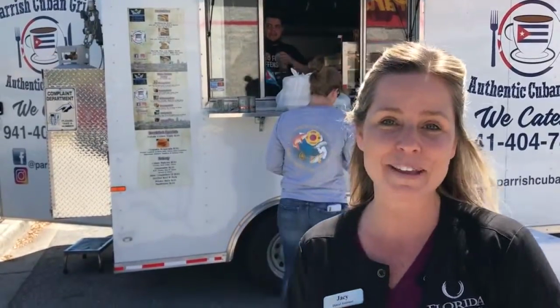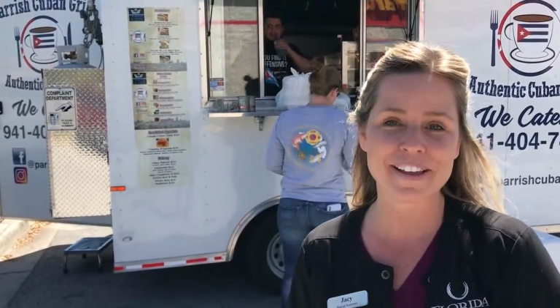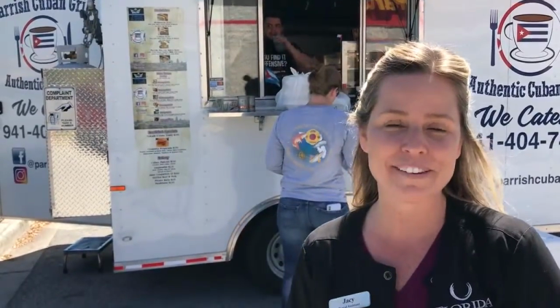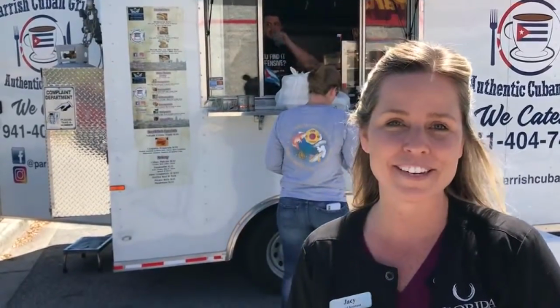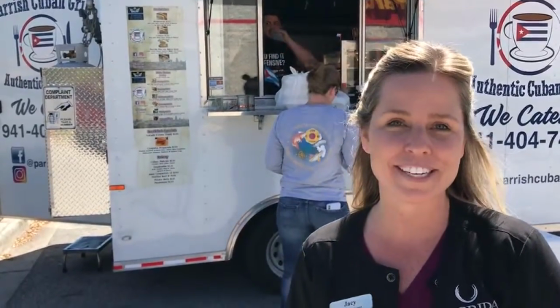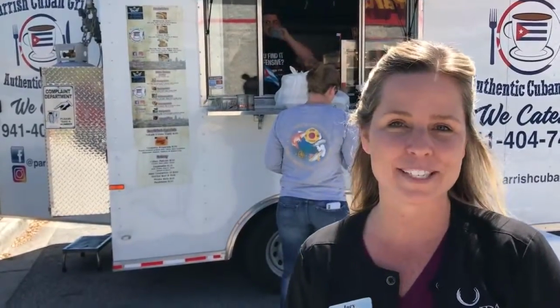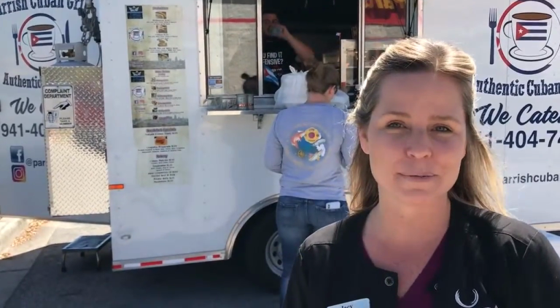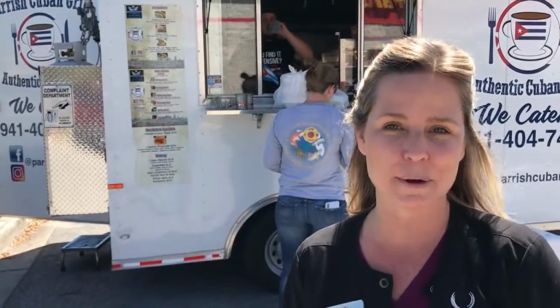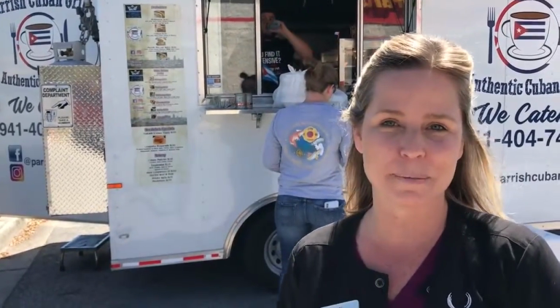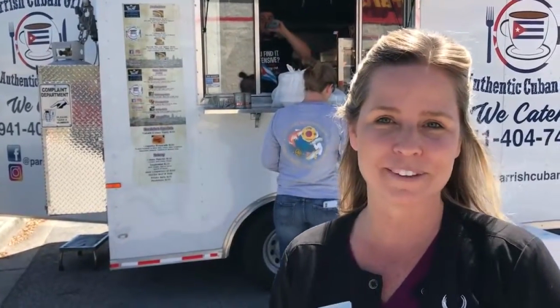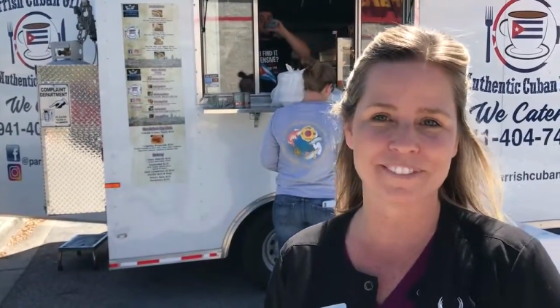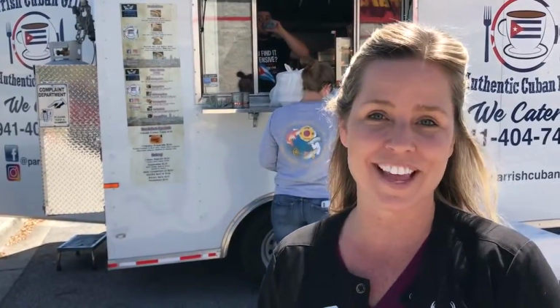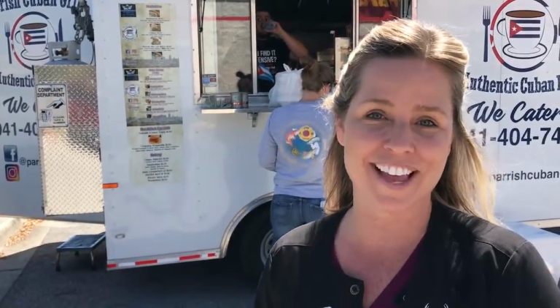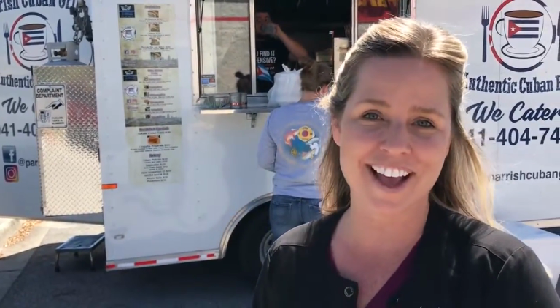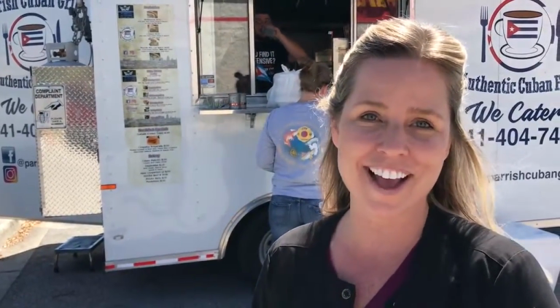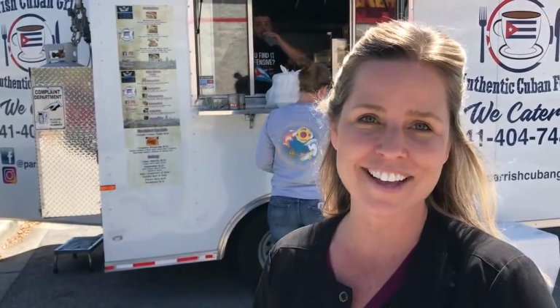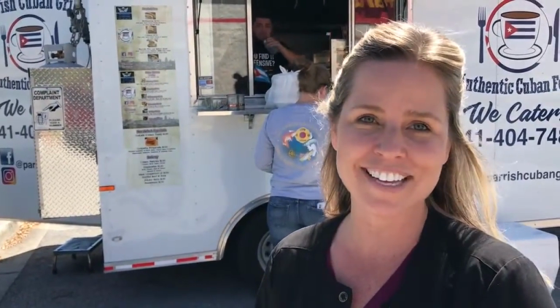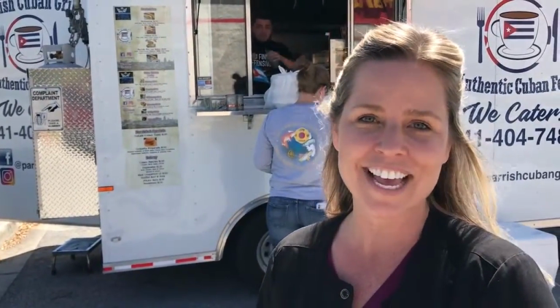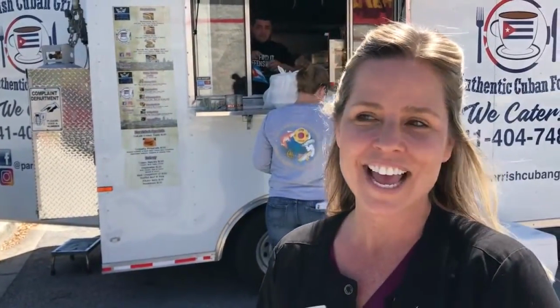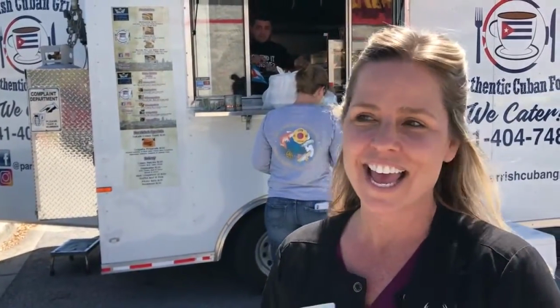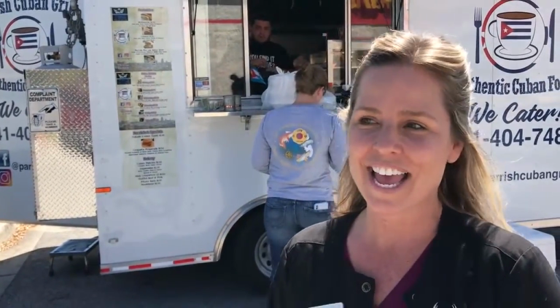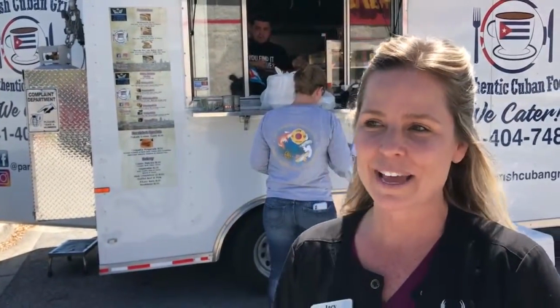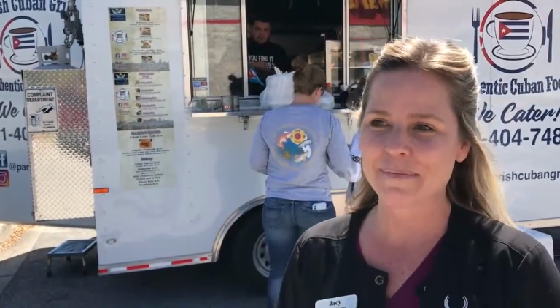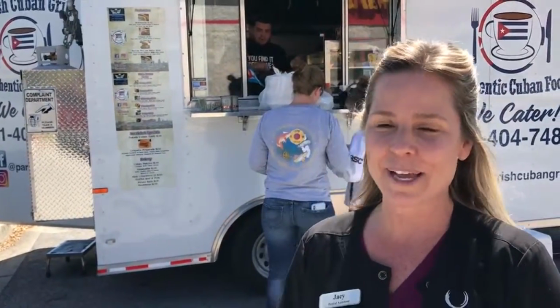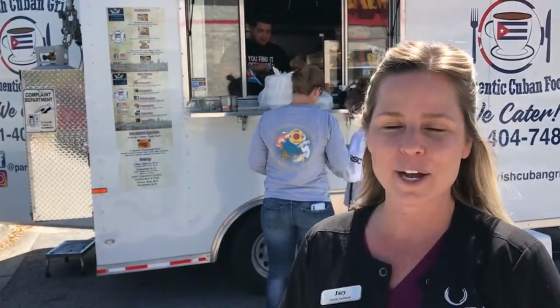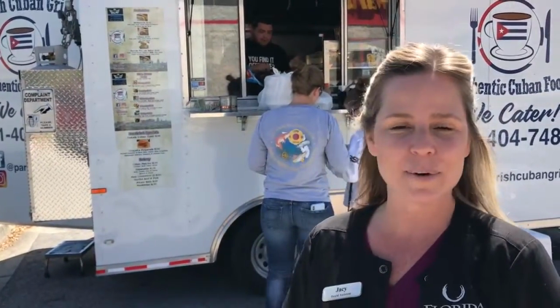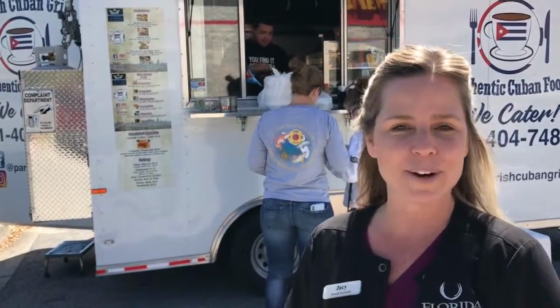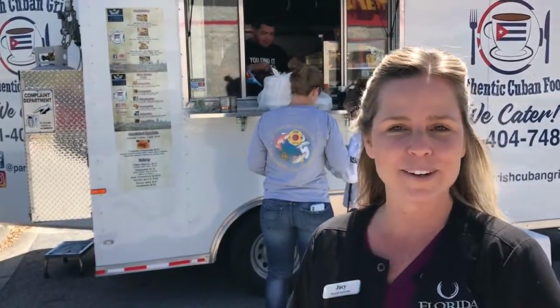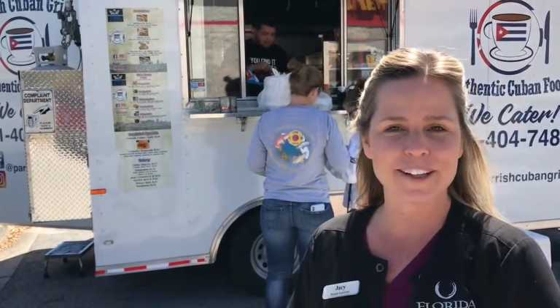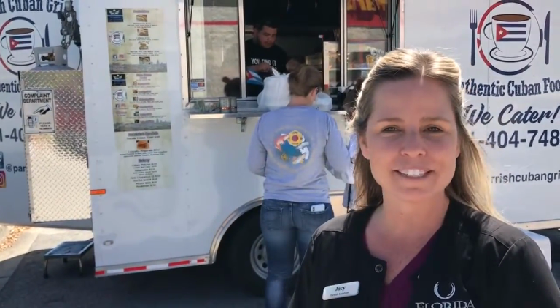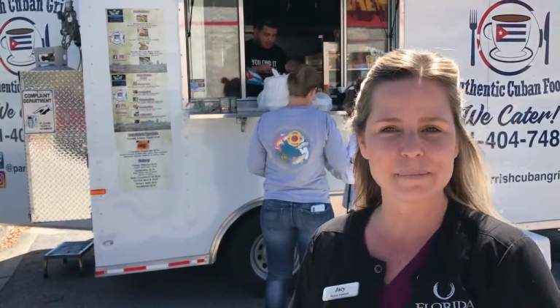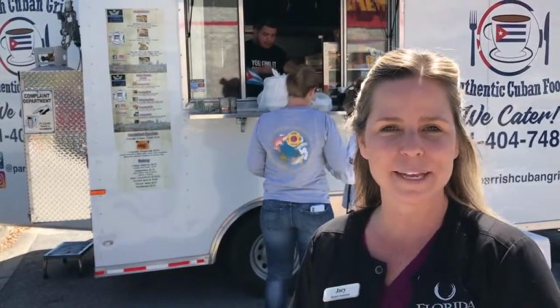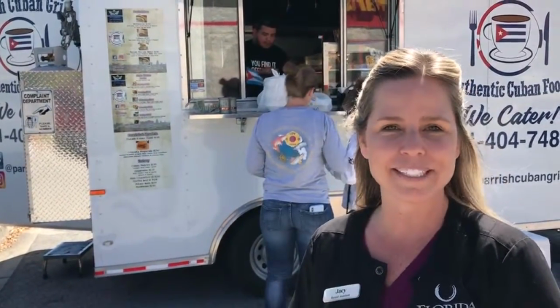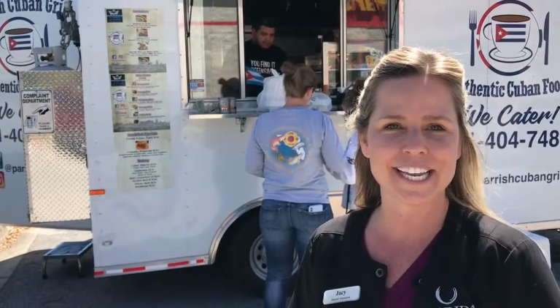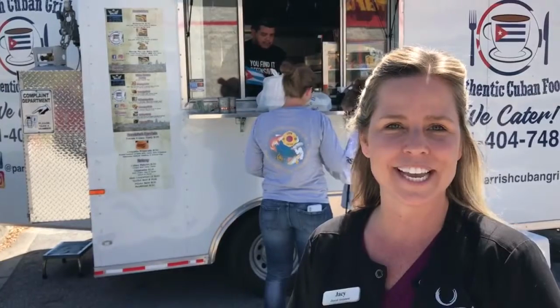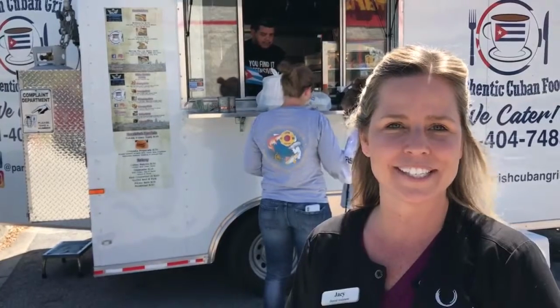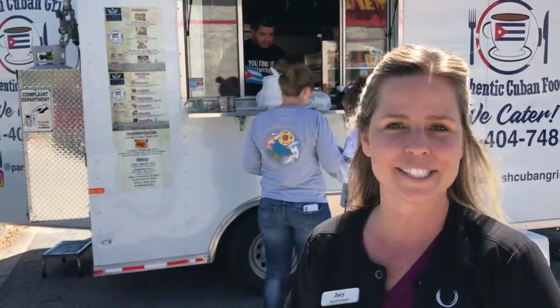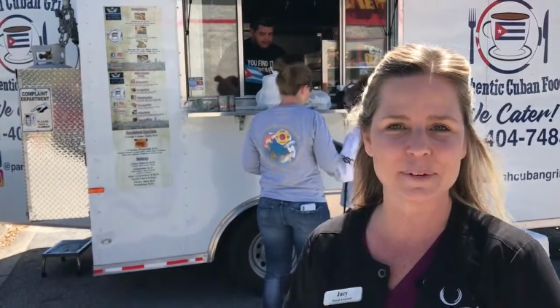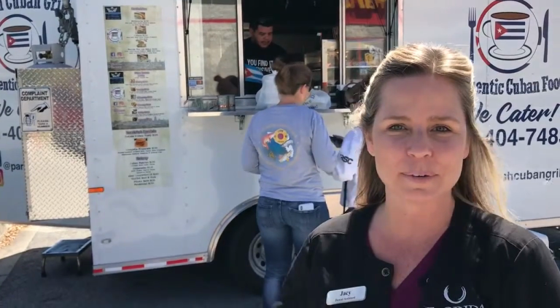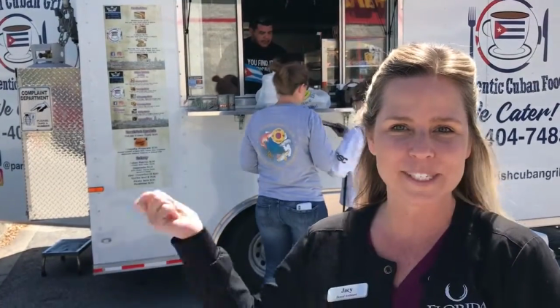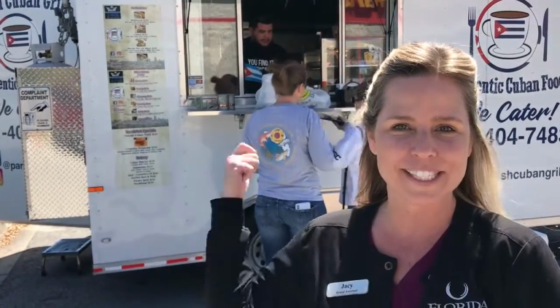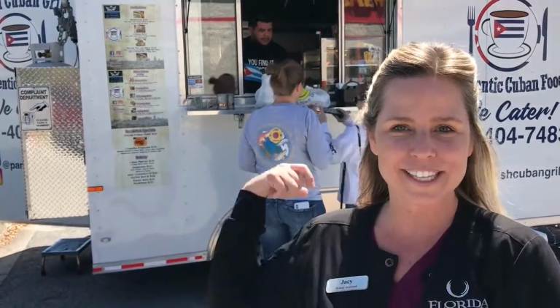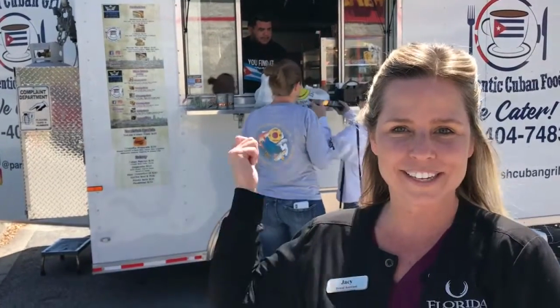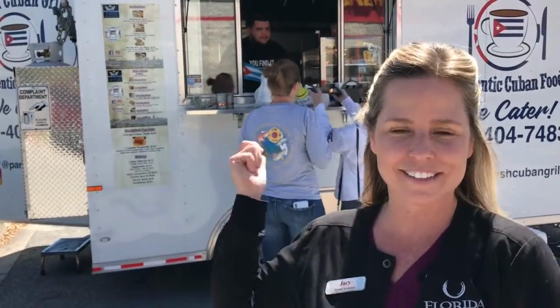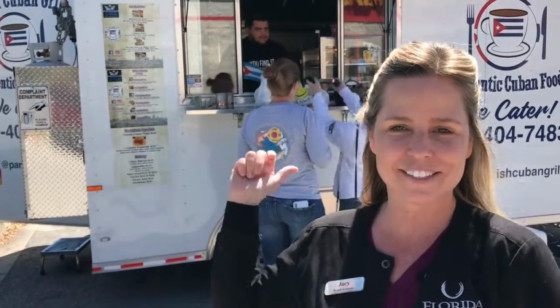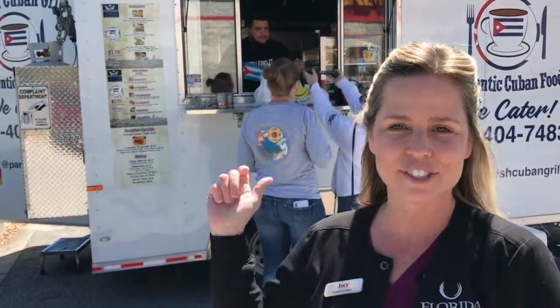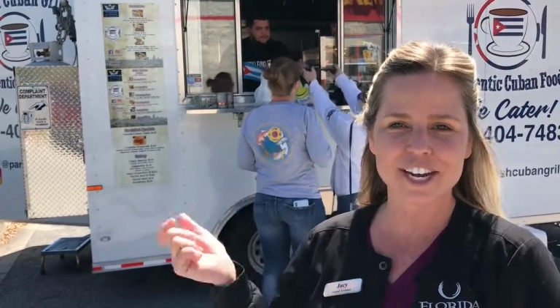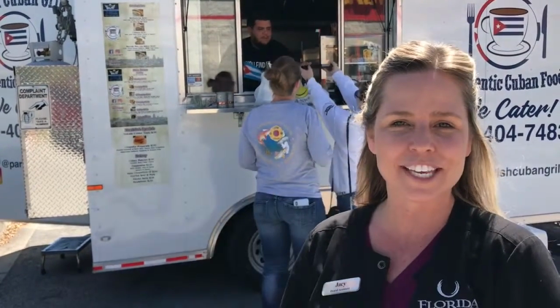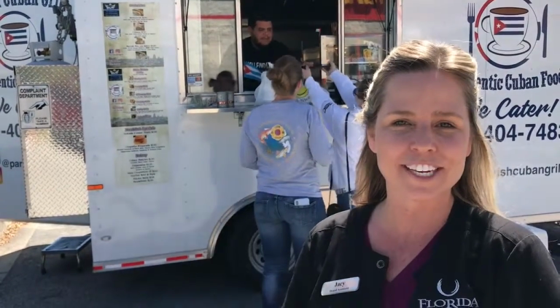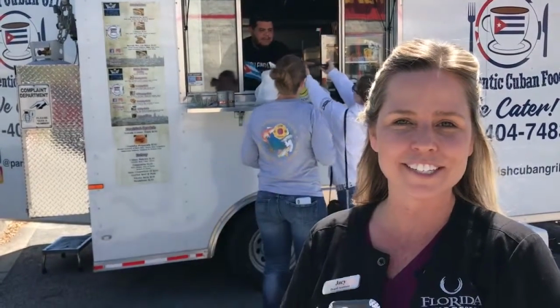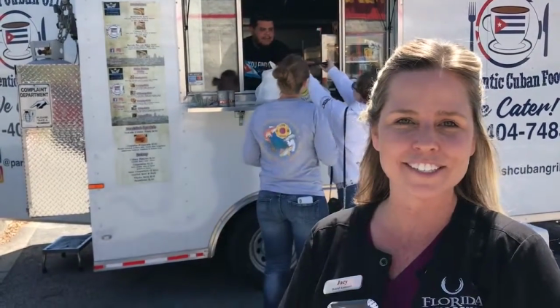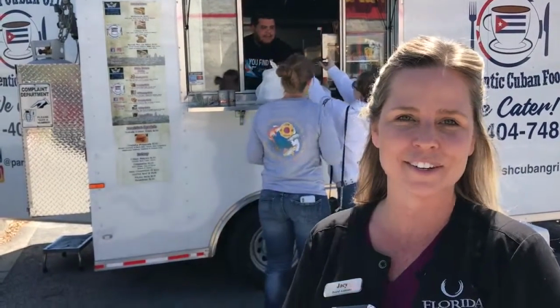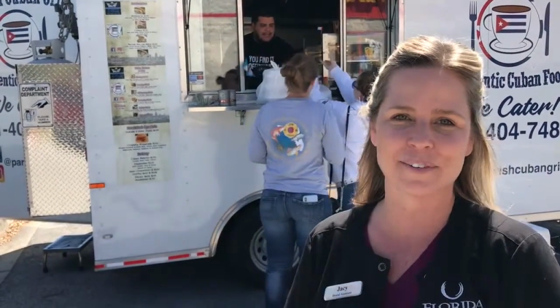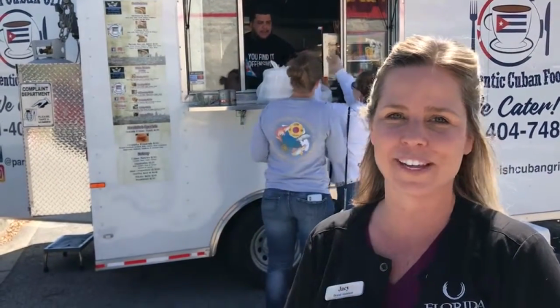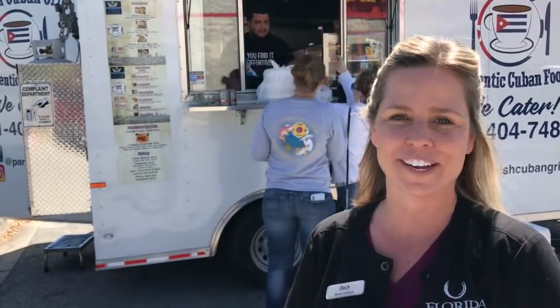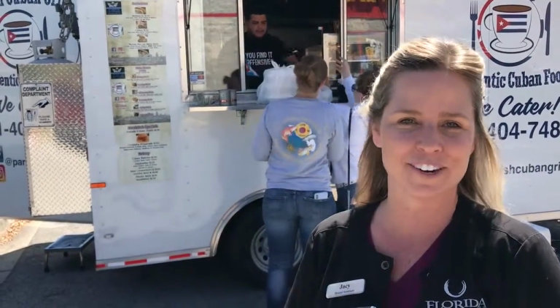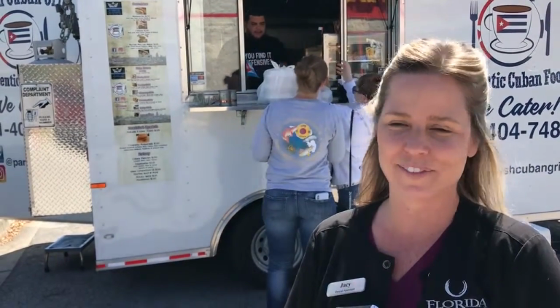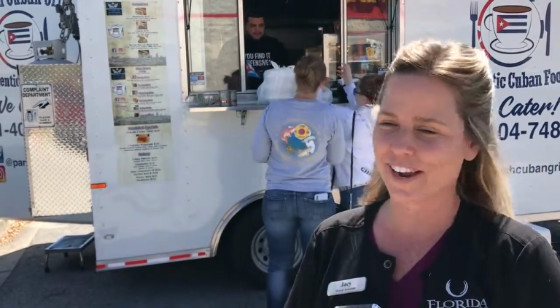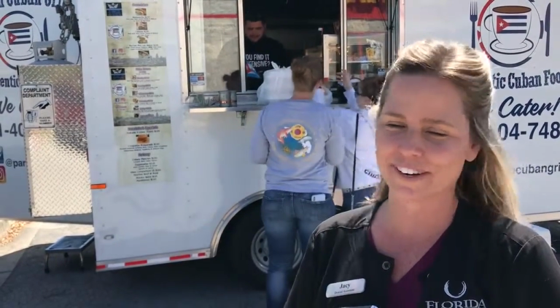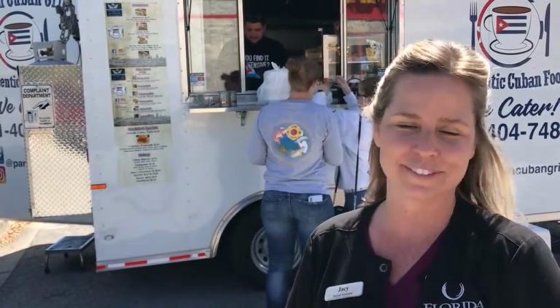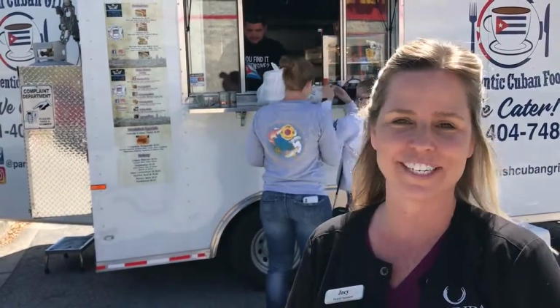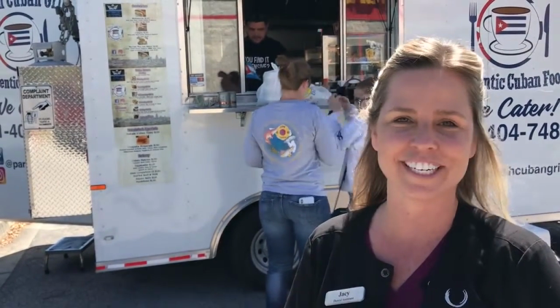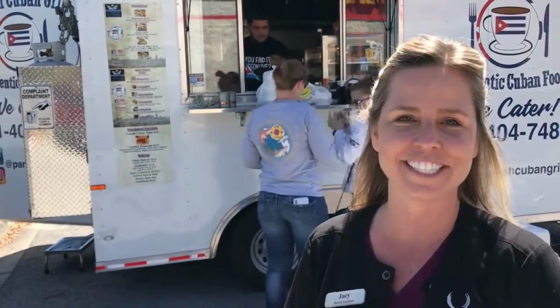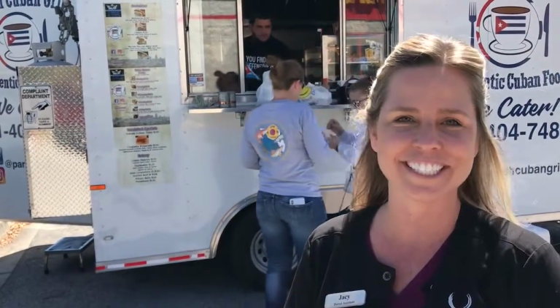My favorite is the Ropa Vieja, and my co-worker loves the plantain, so when we see the truck here, we are right over here.